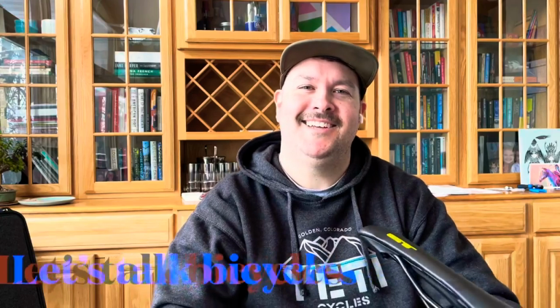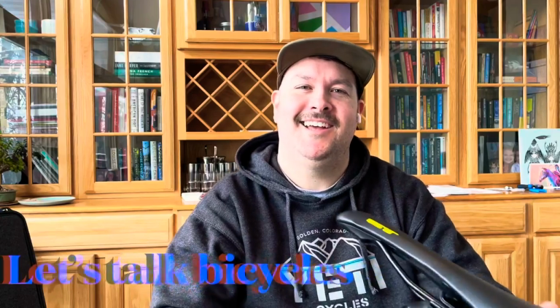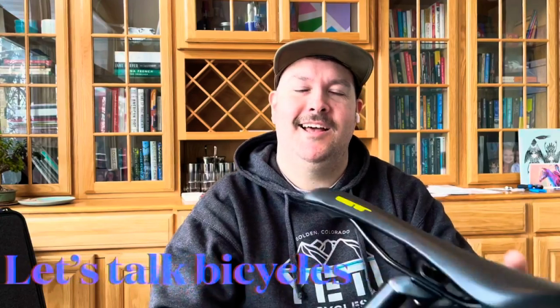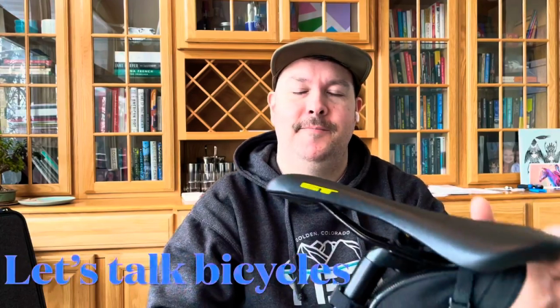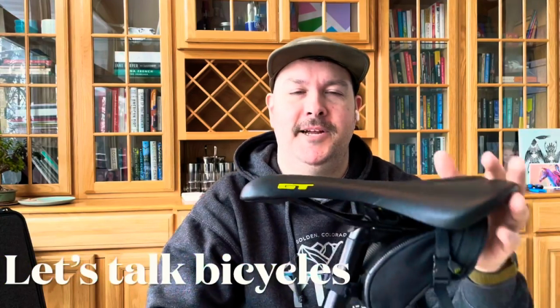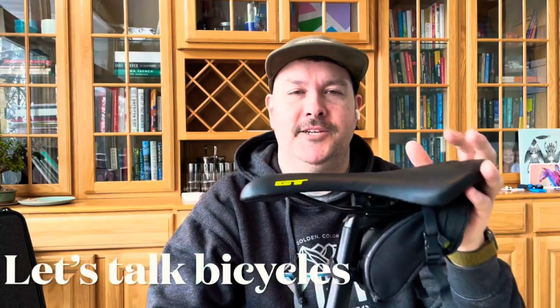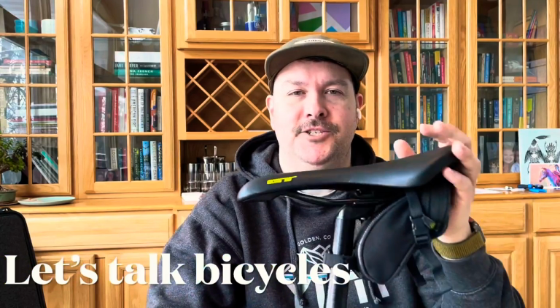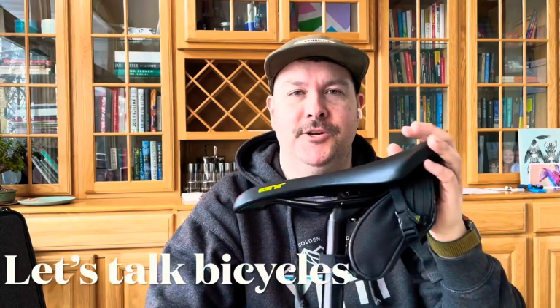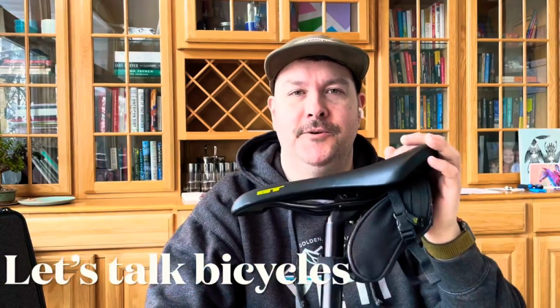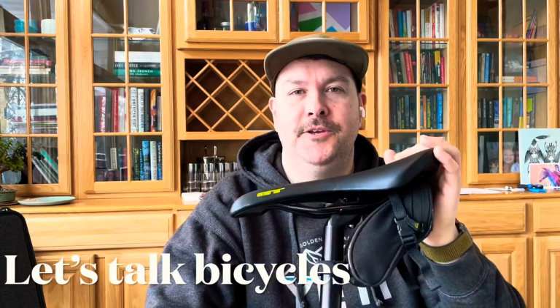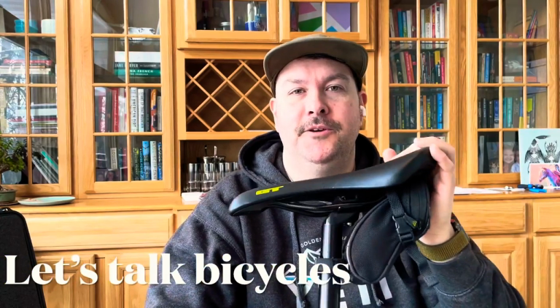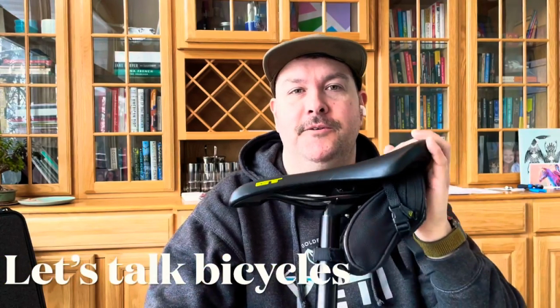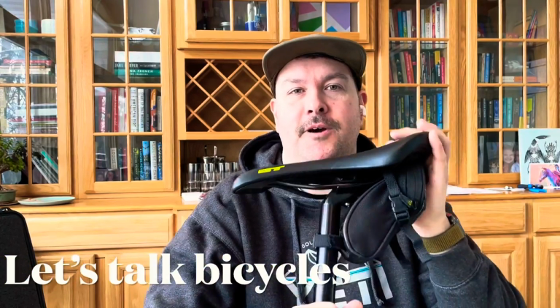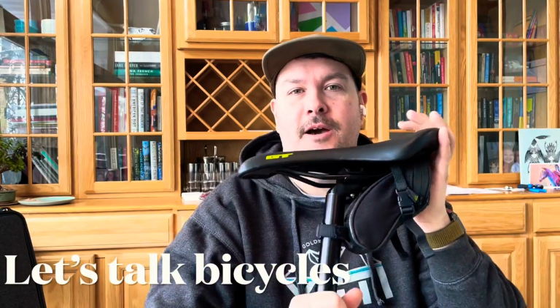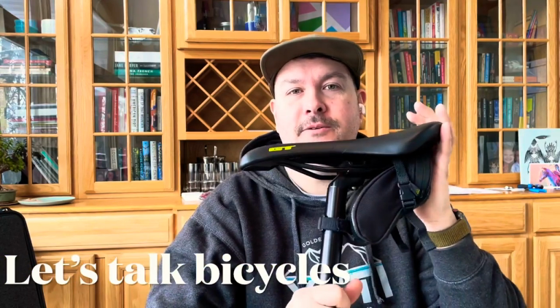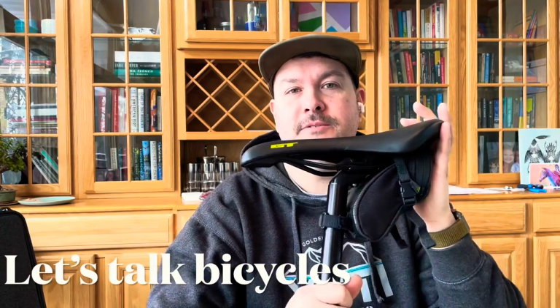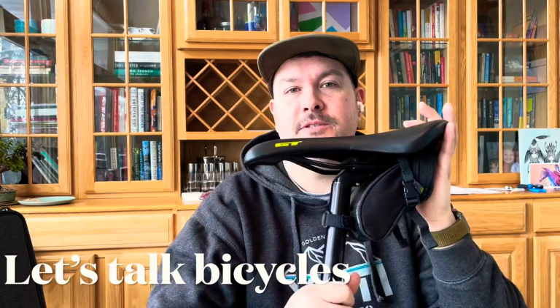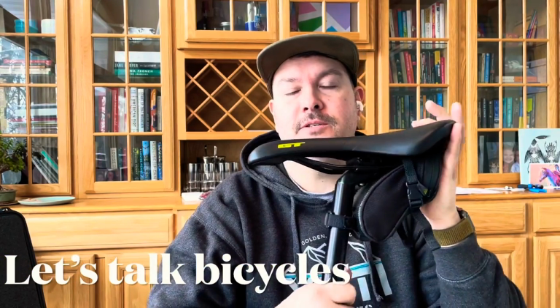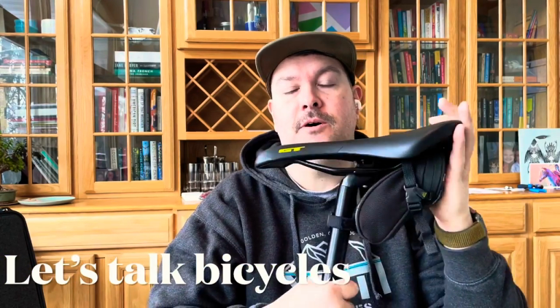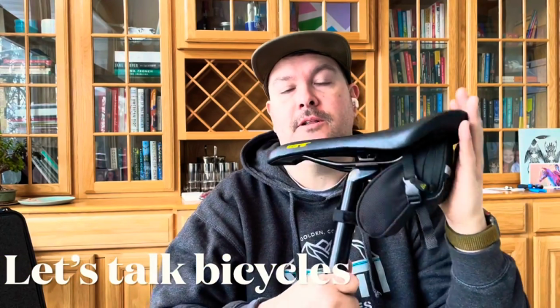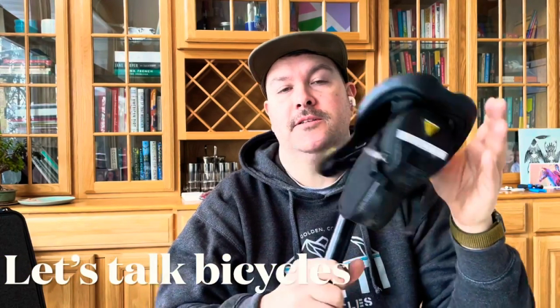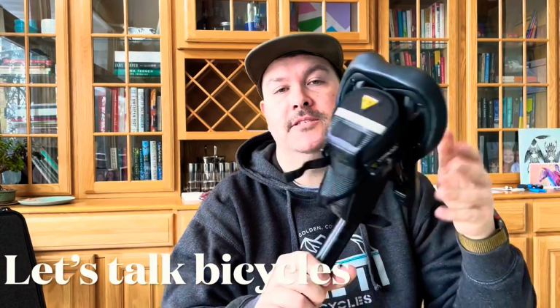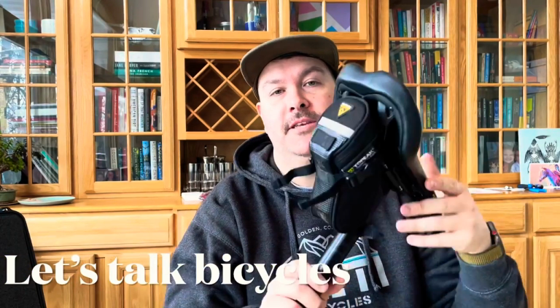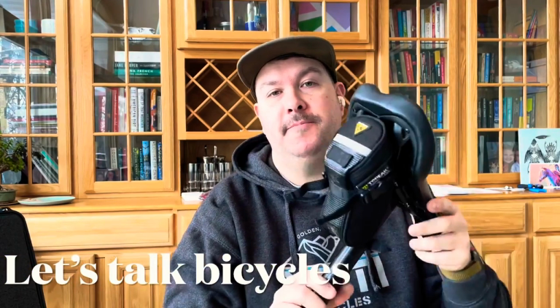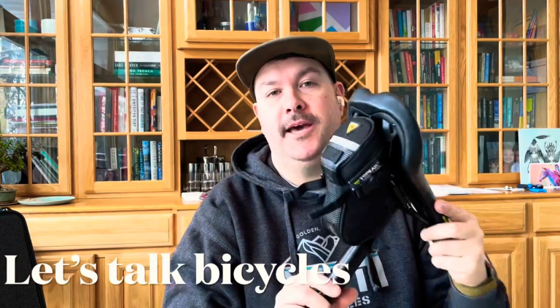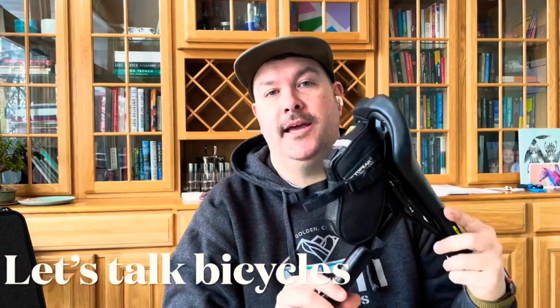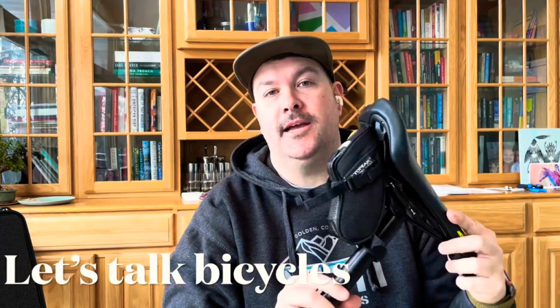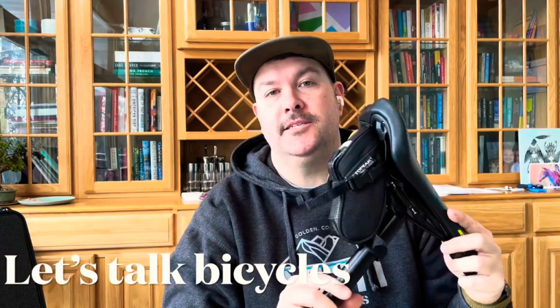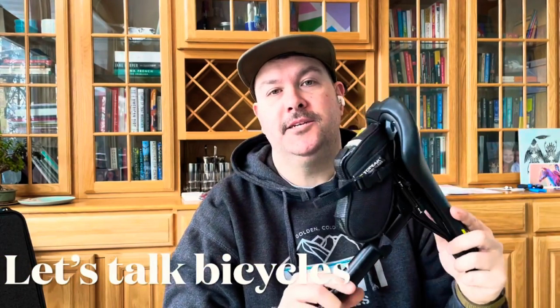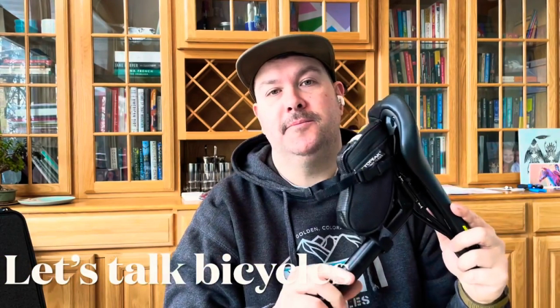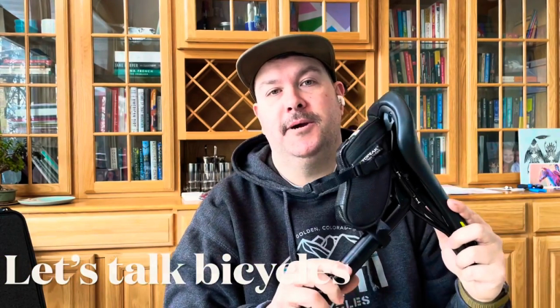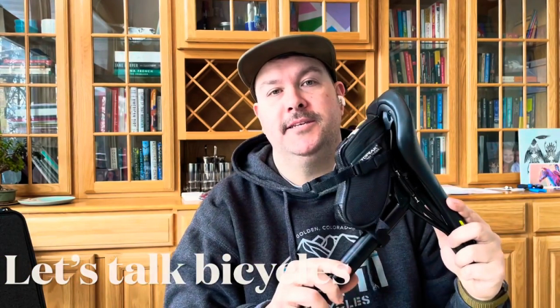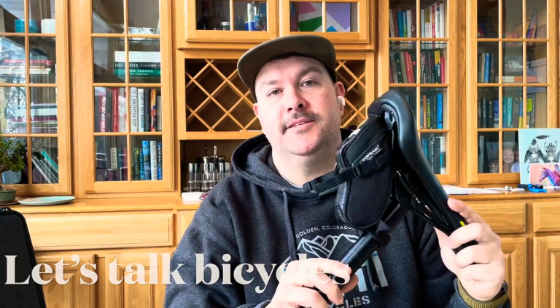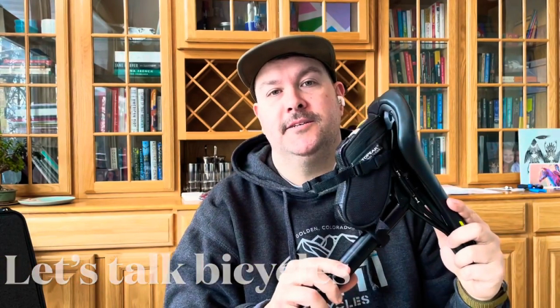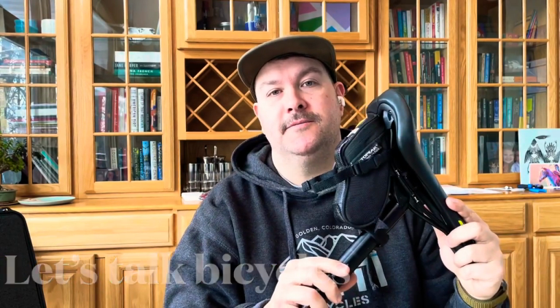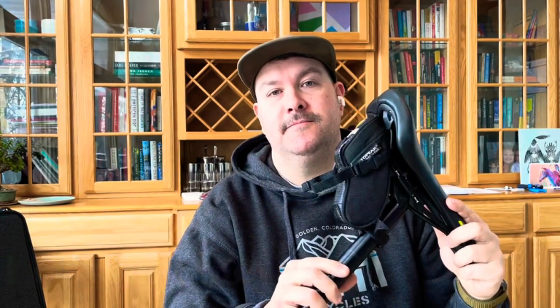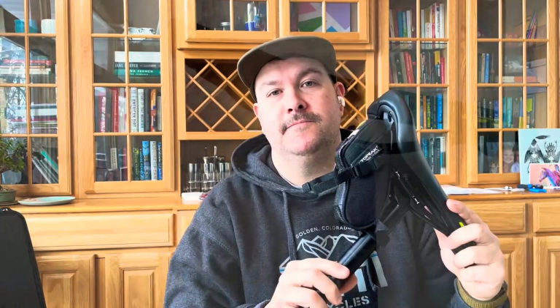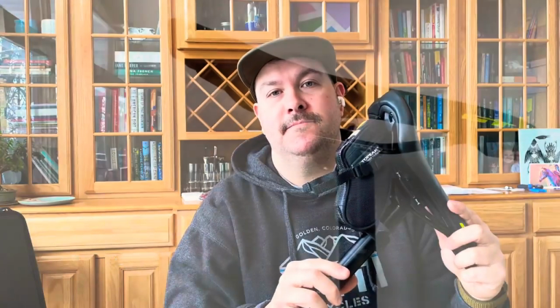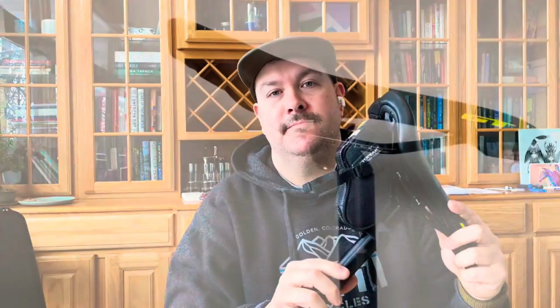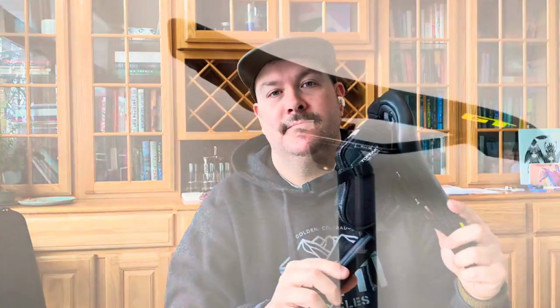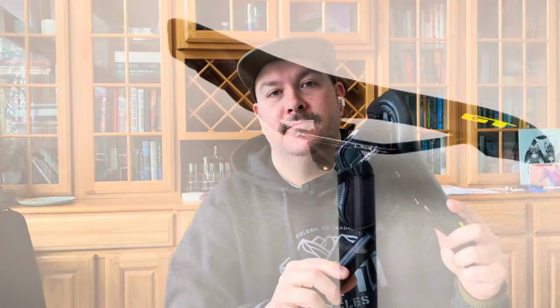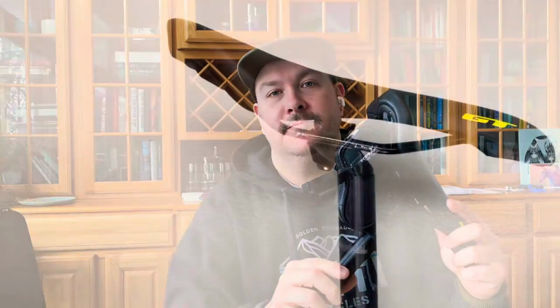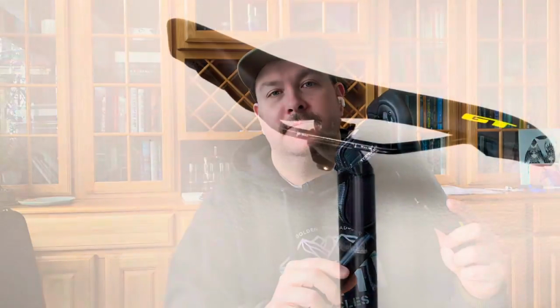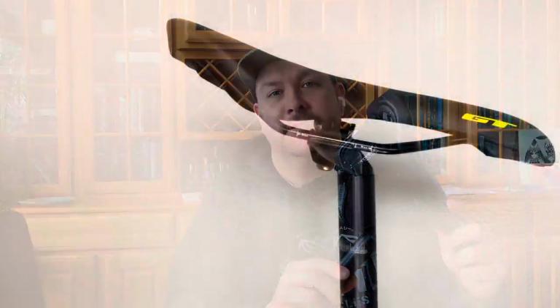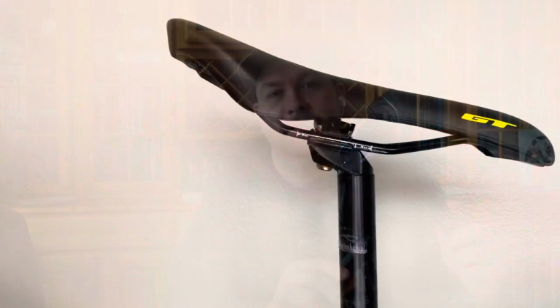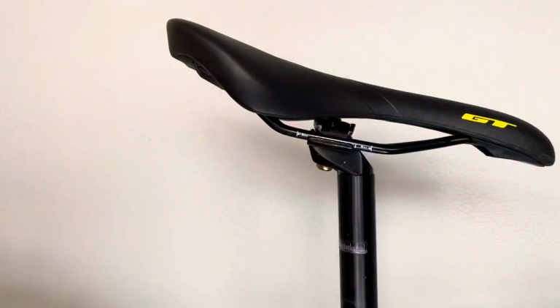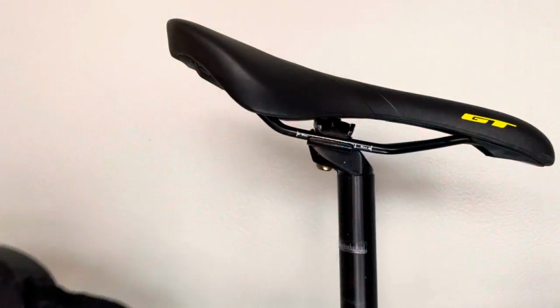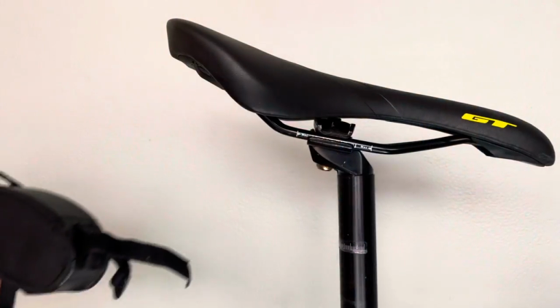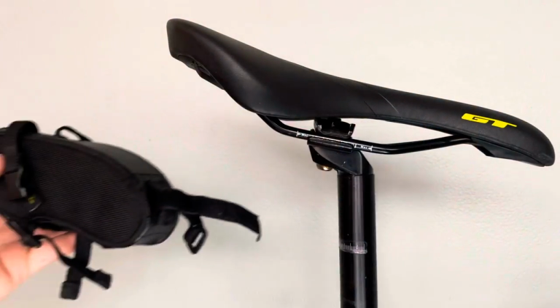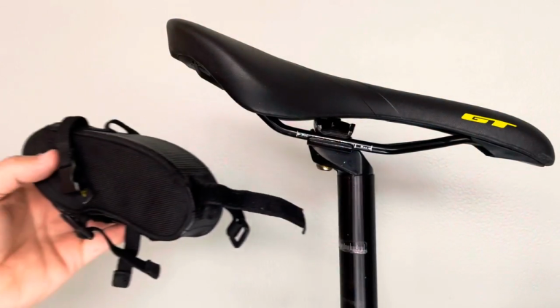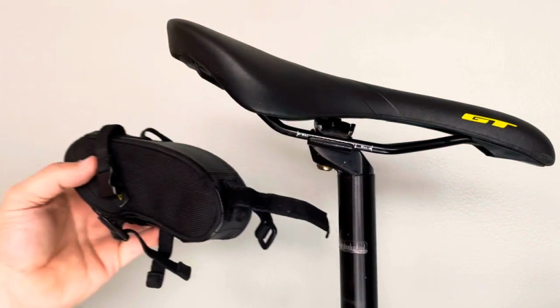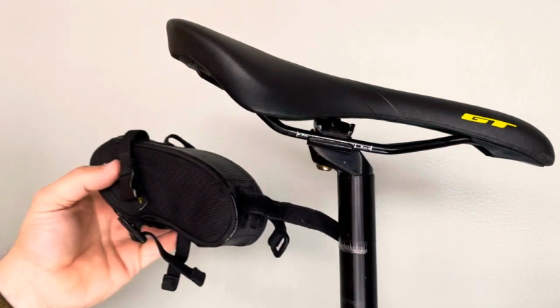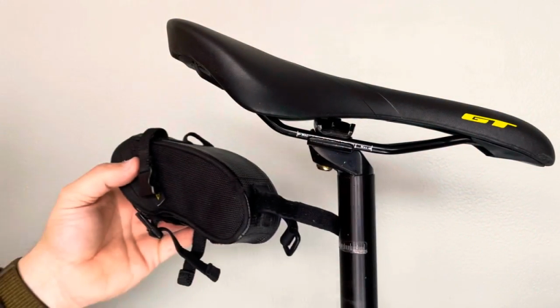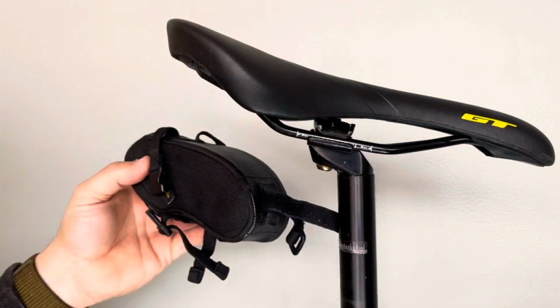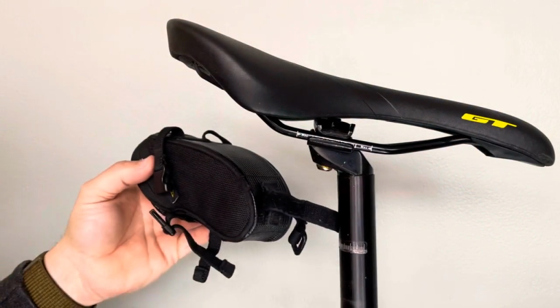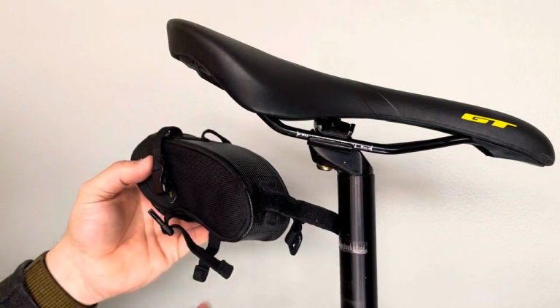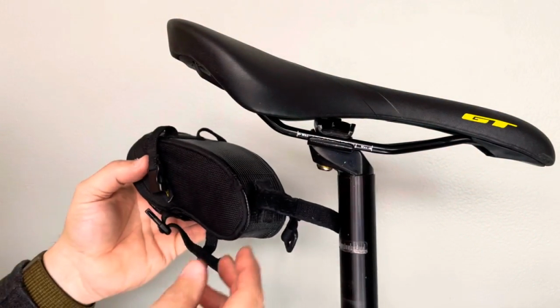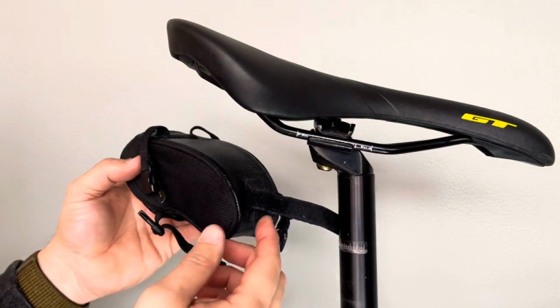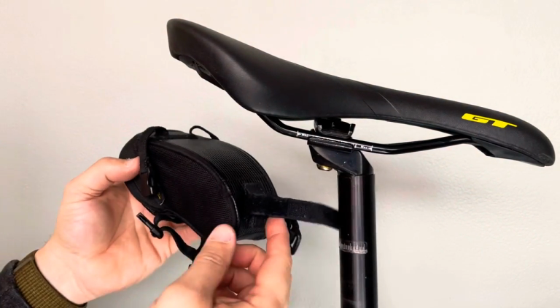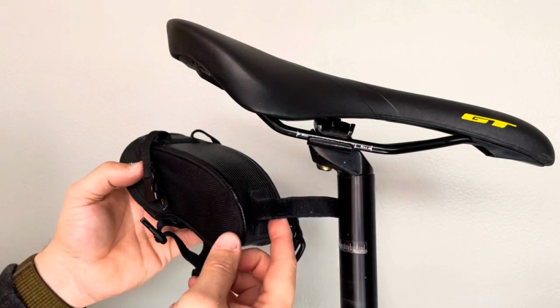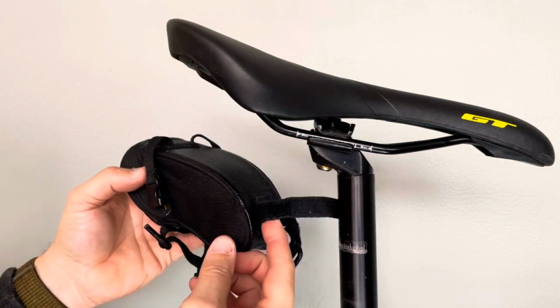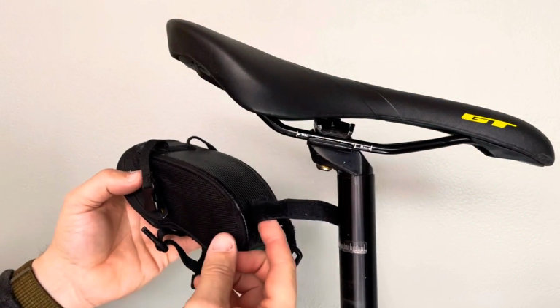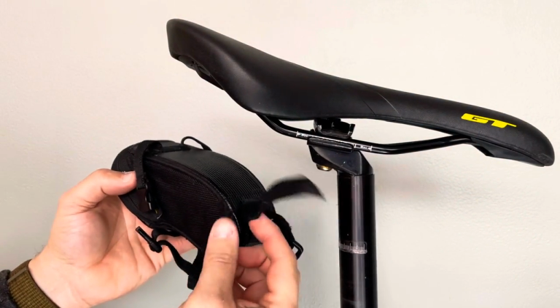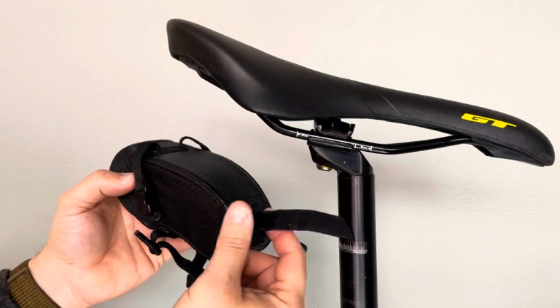I'm here to show you how to install a seat bag onto your bicycle. Thanks for tuning into my channel.